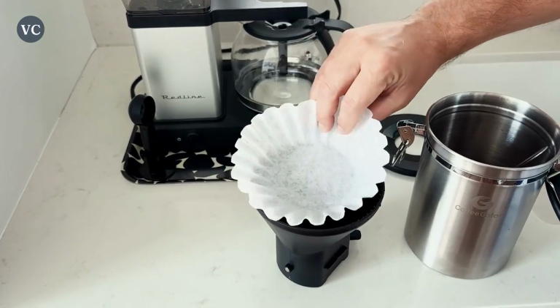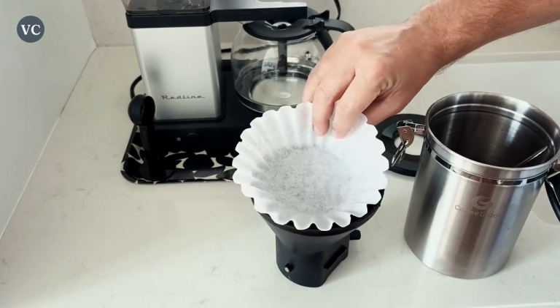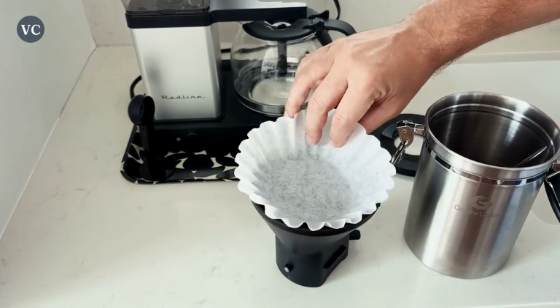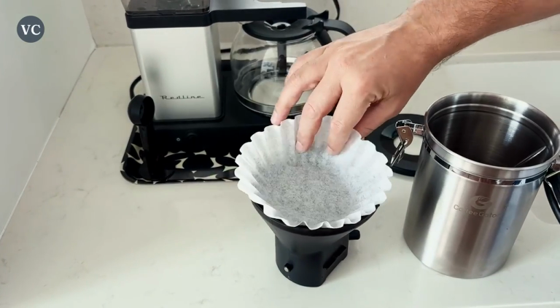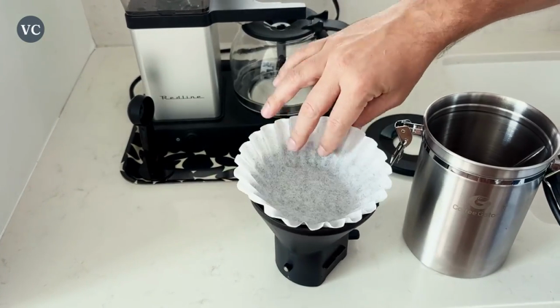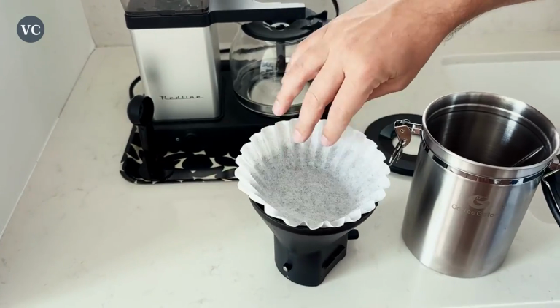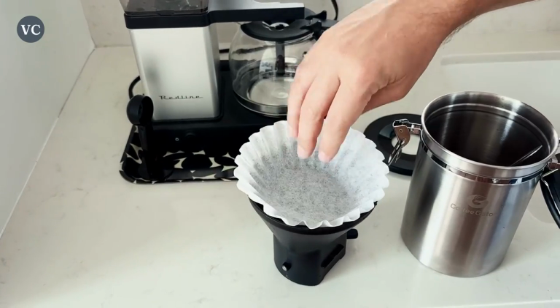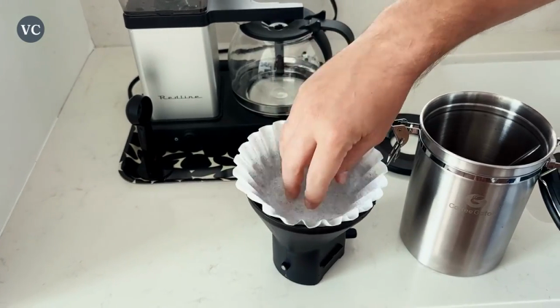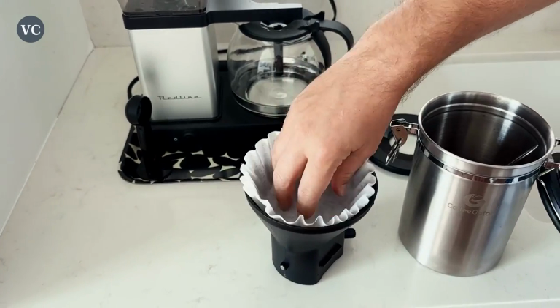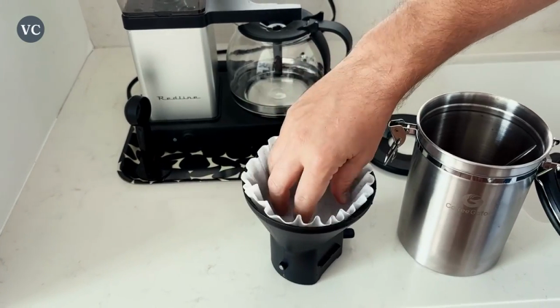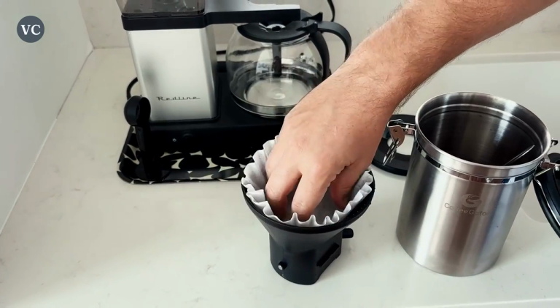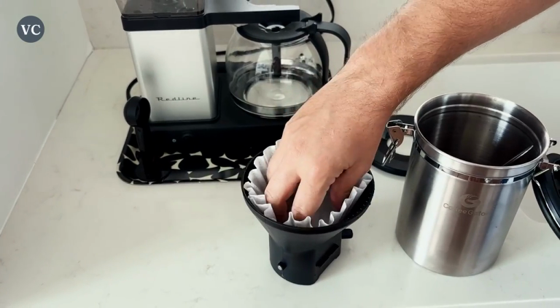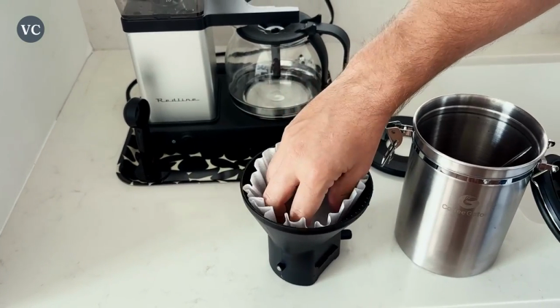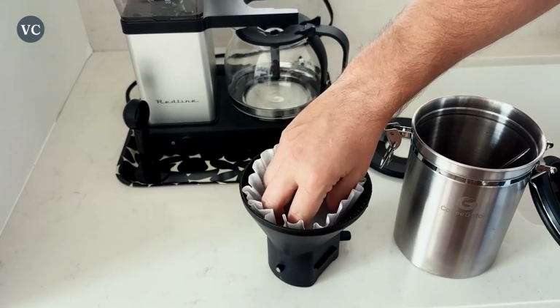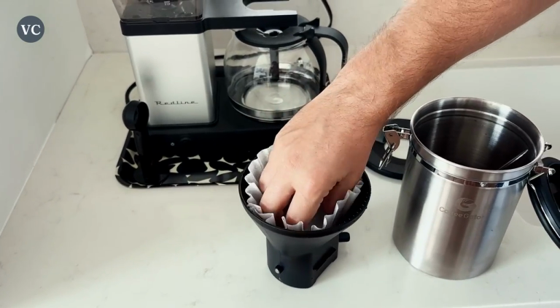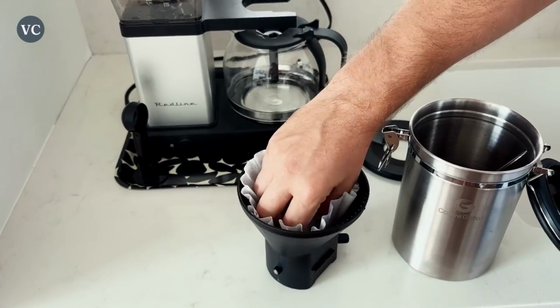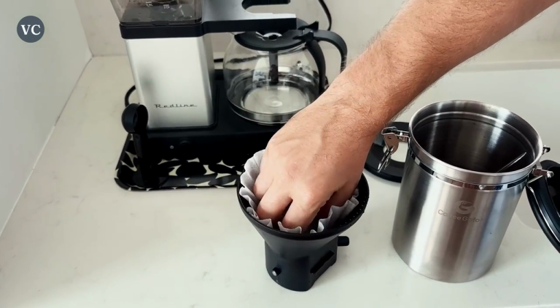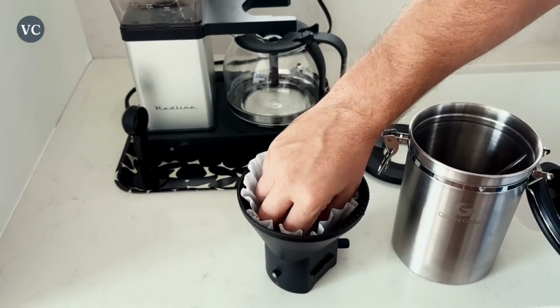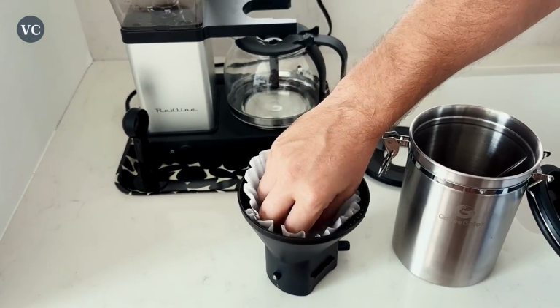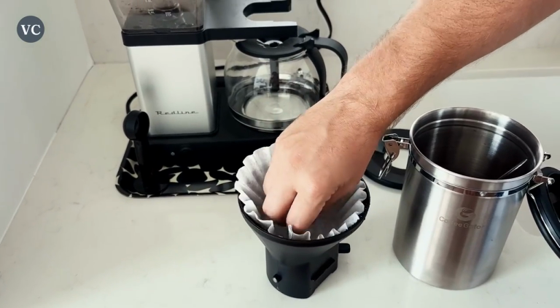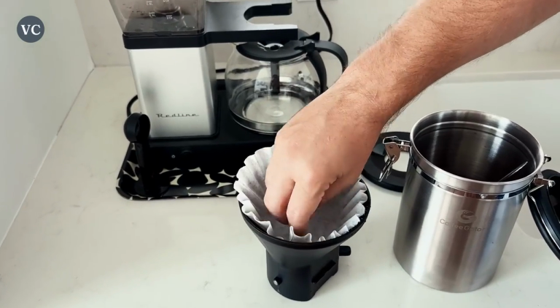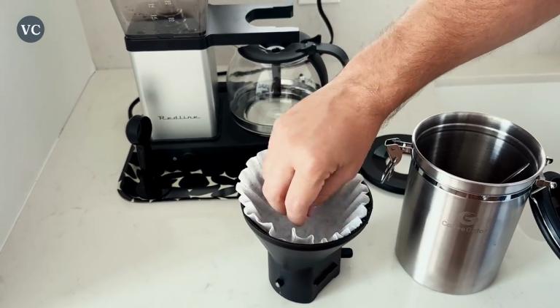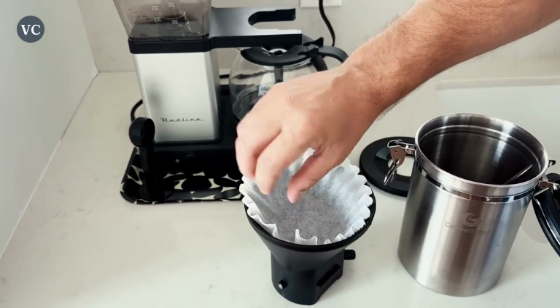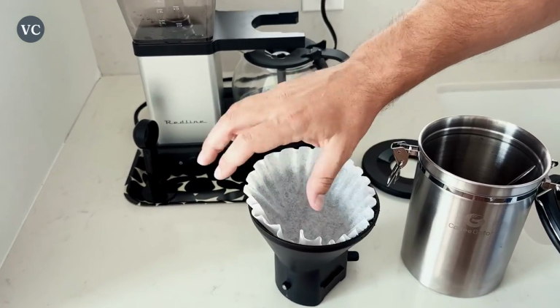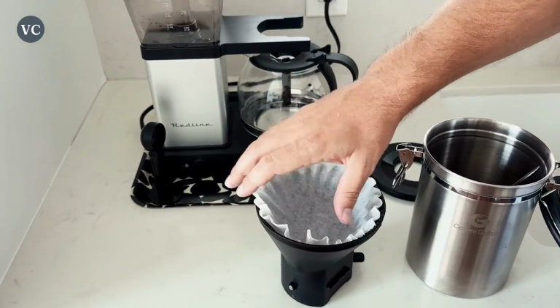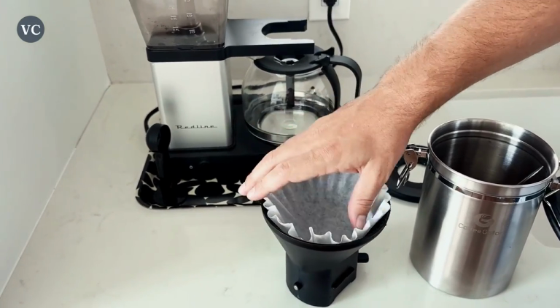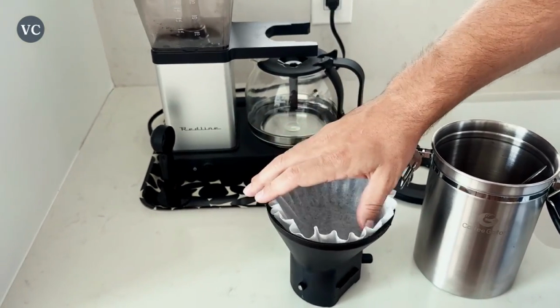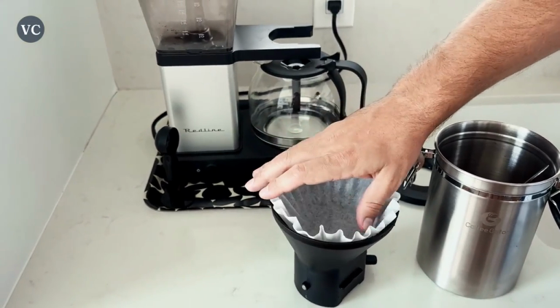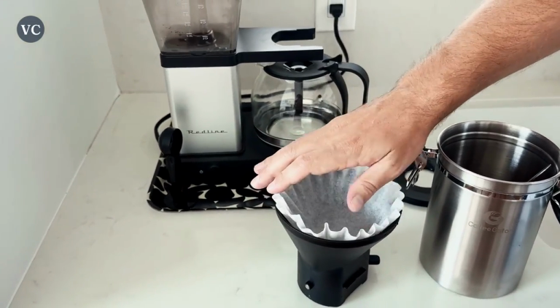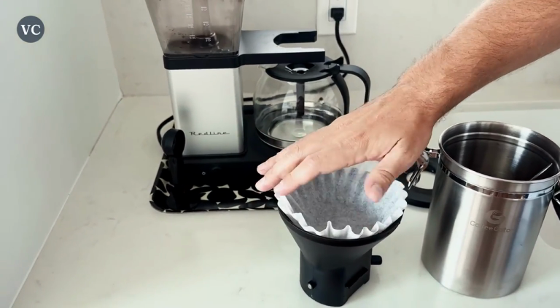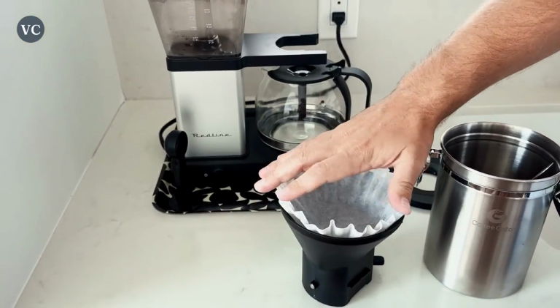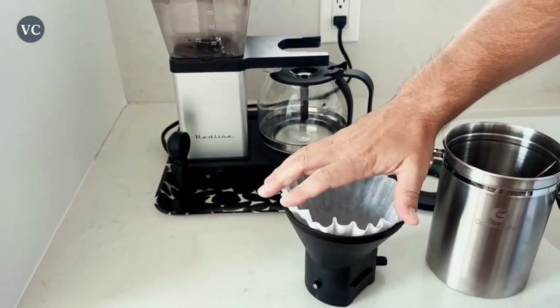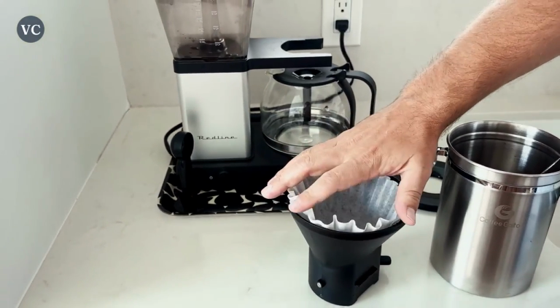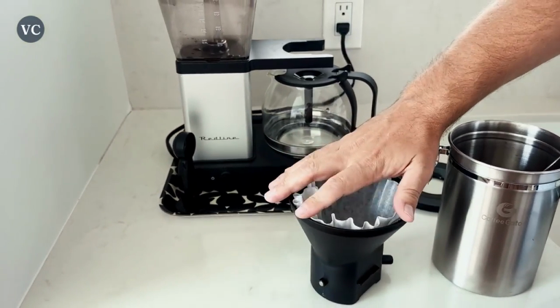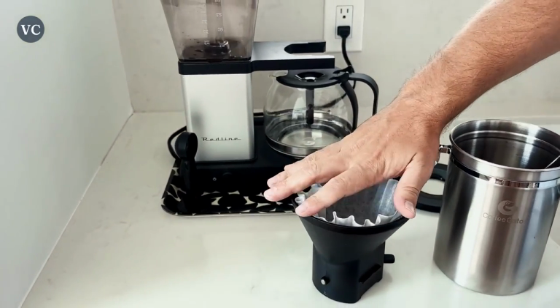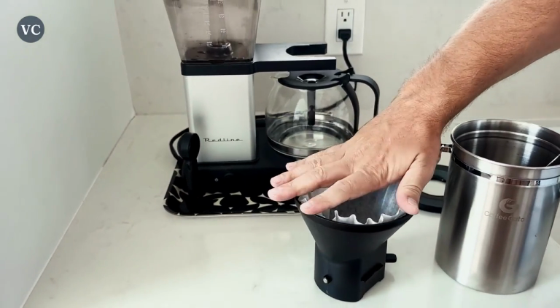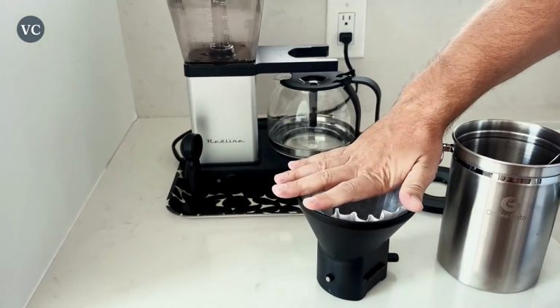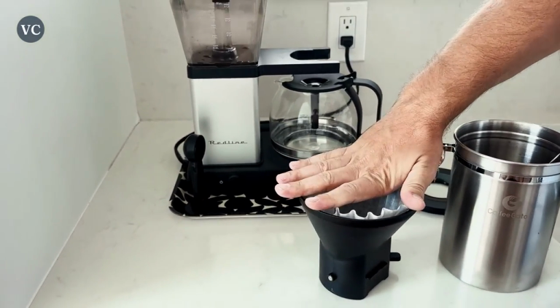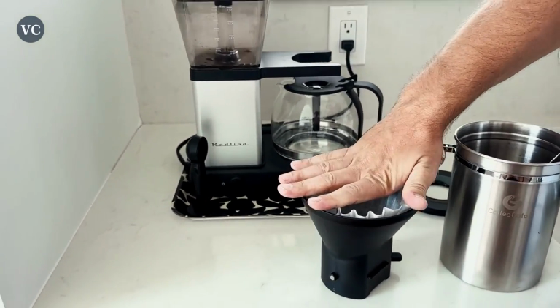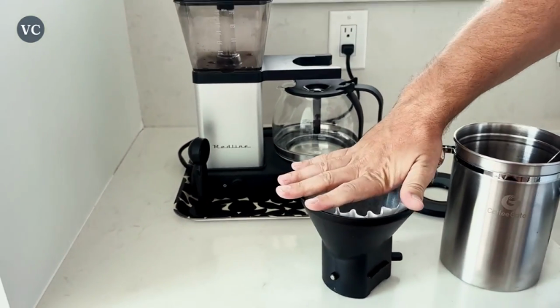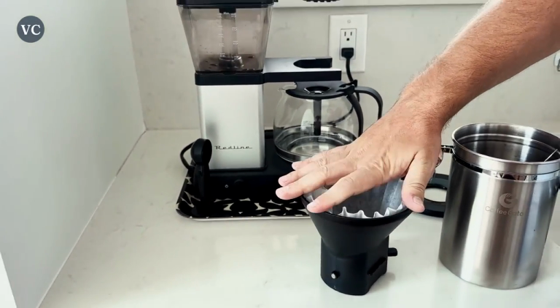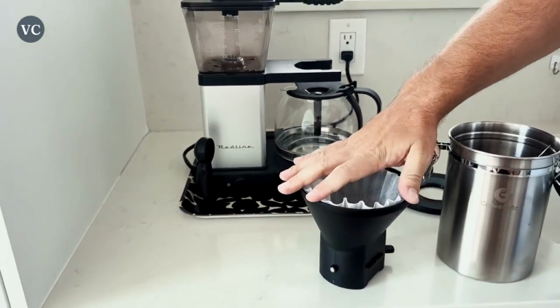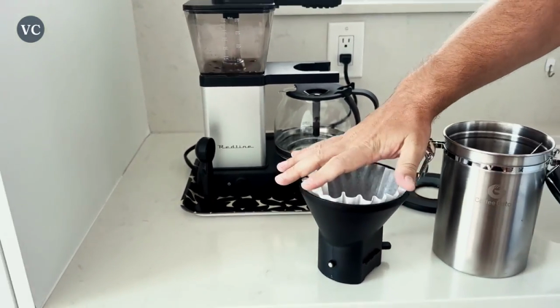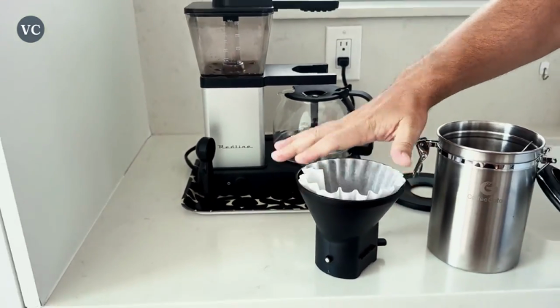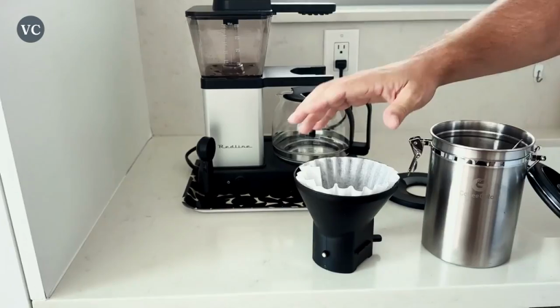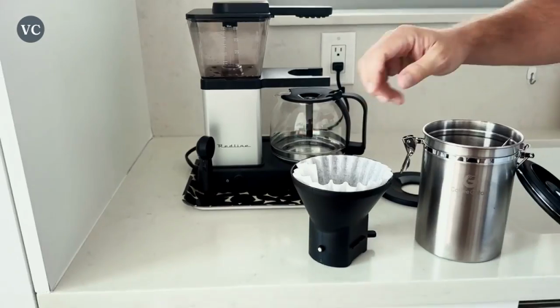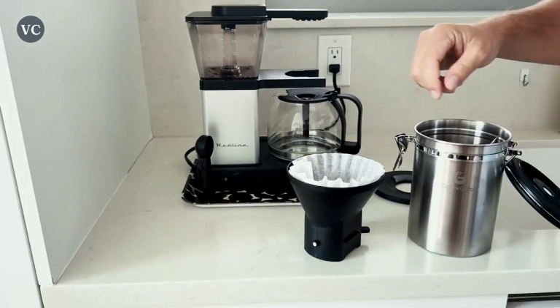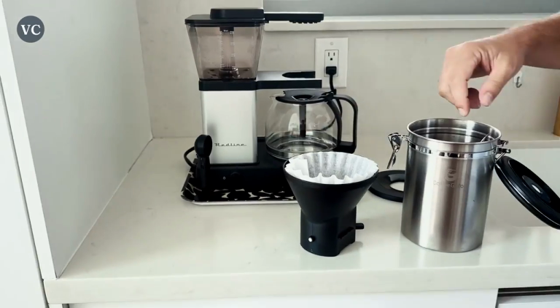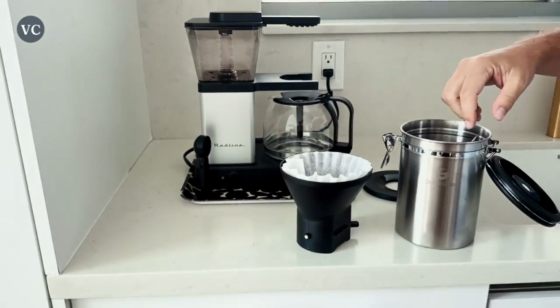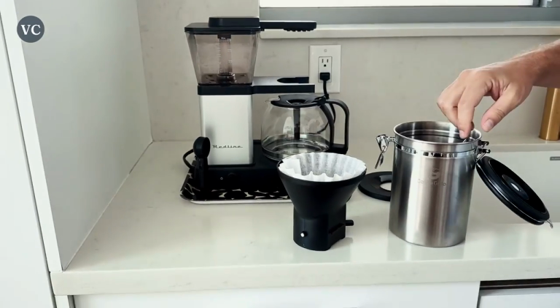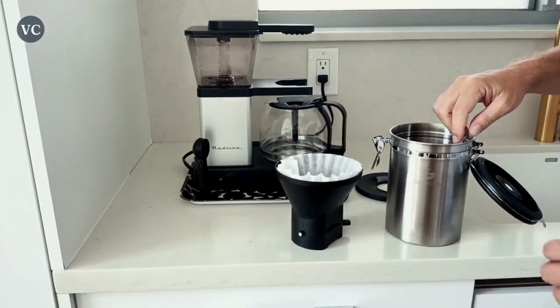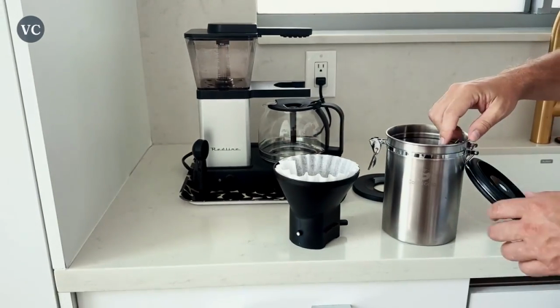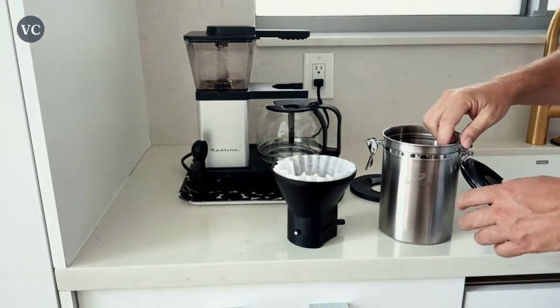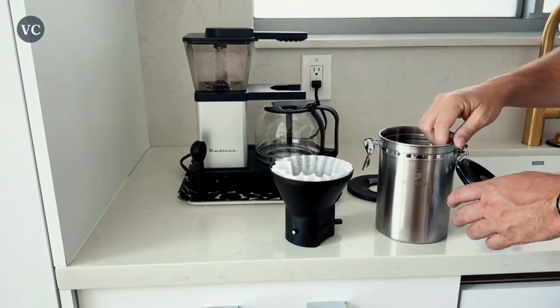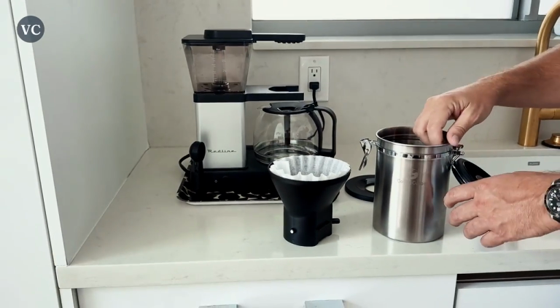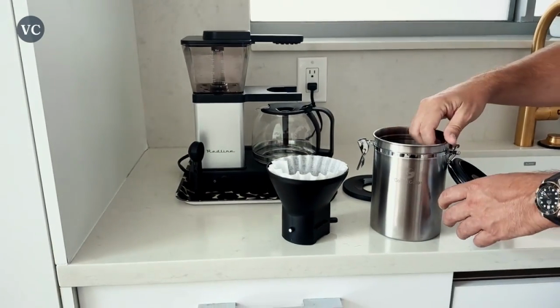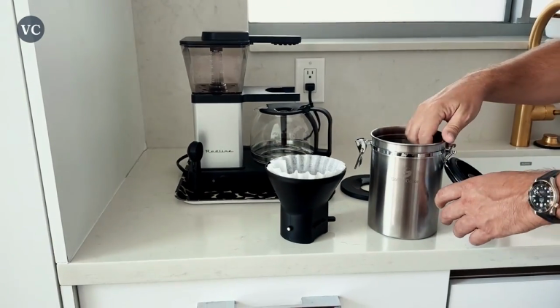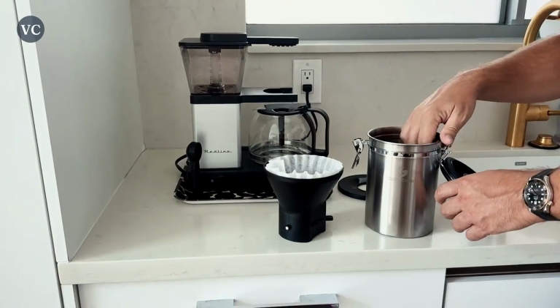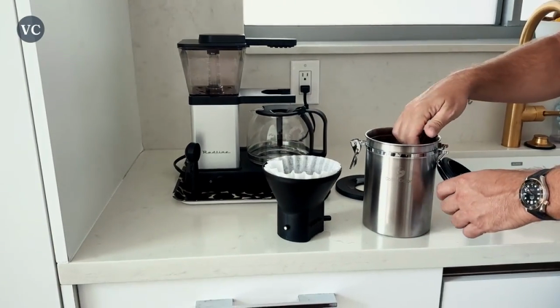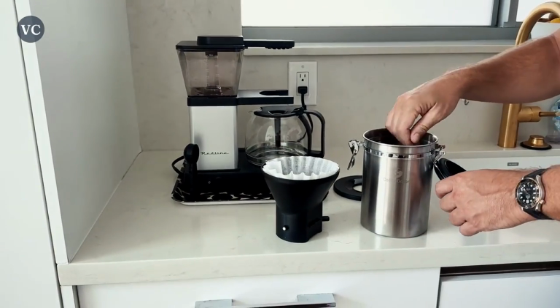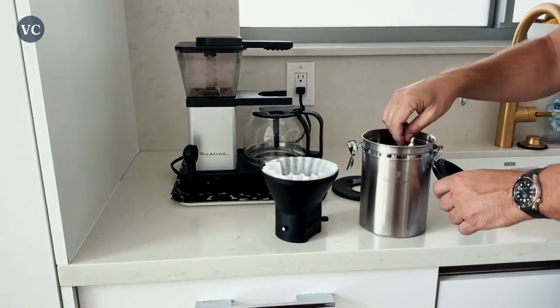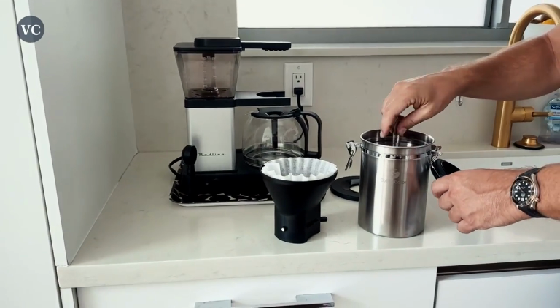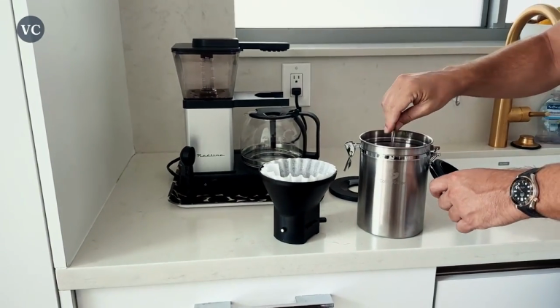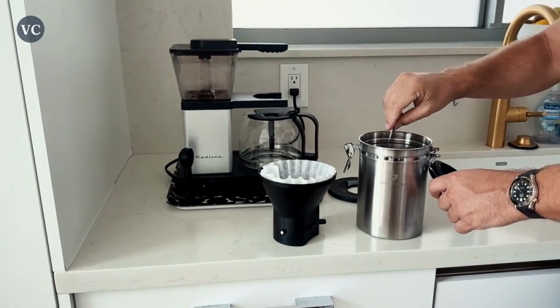I will say all in all the plastic on this part is a little bit flimsy. However, it's nothing to worry about and does not get in the way of my coffee making.